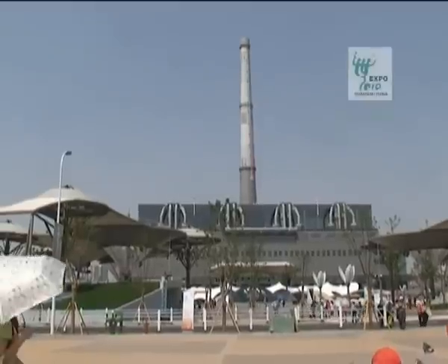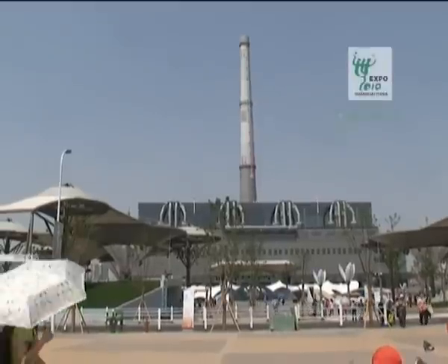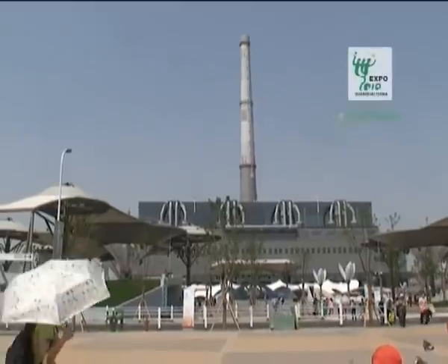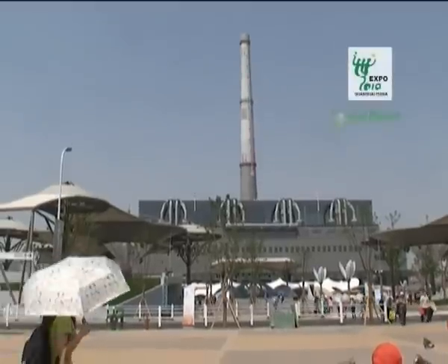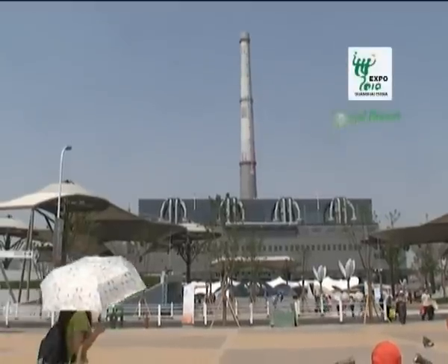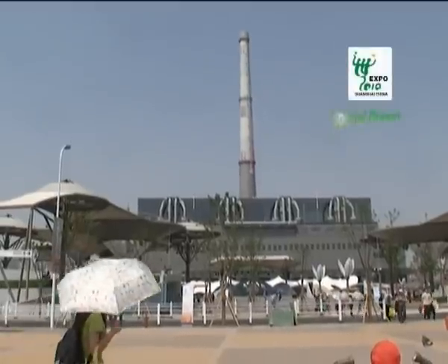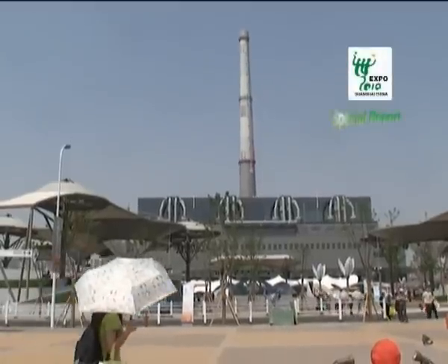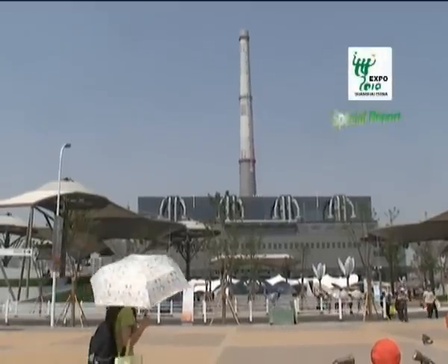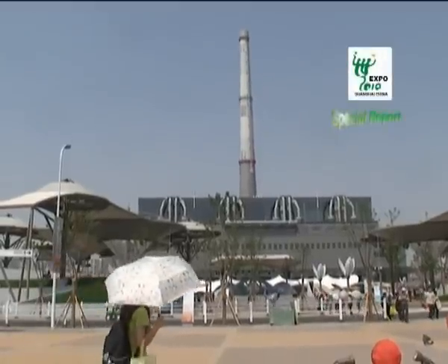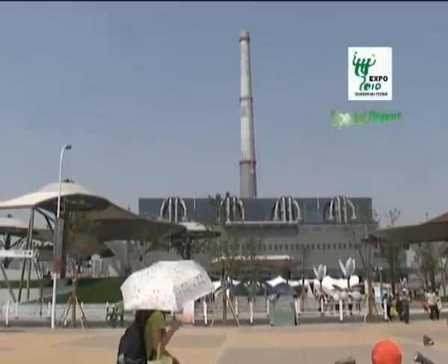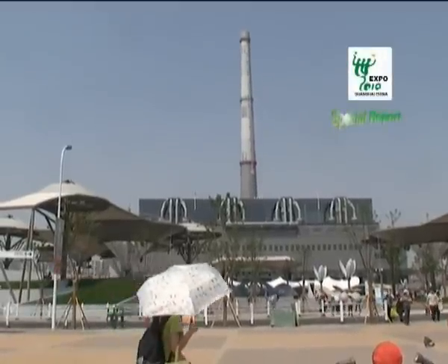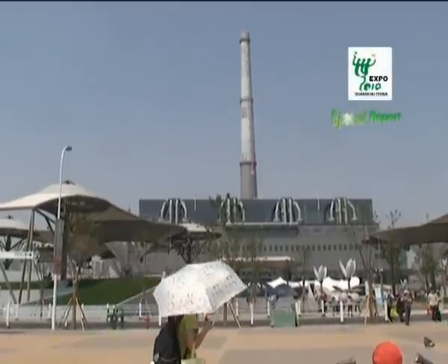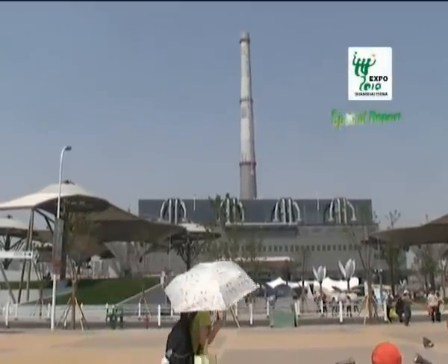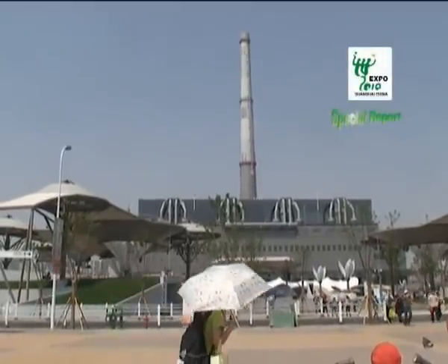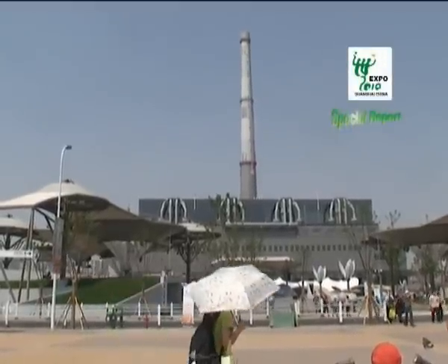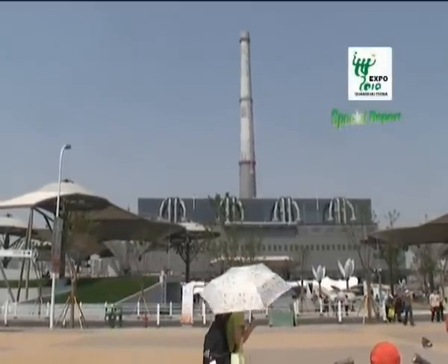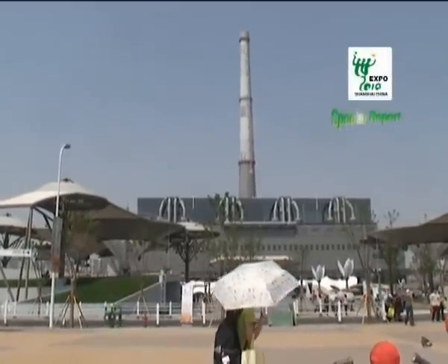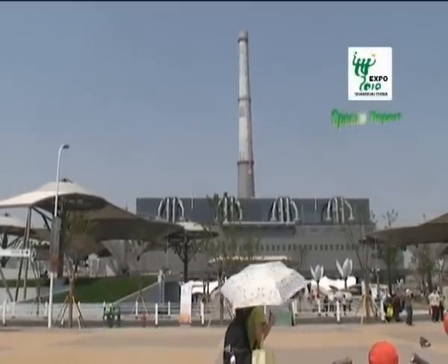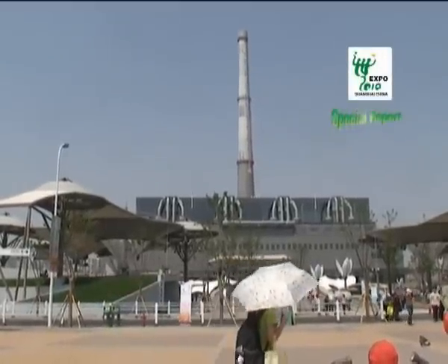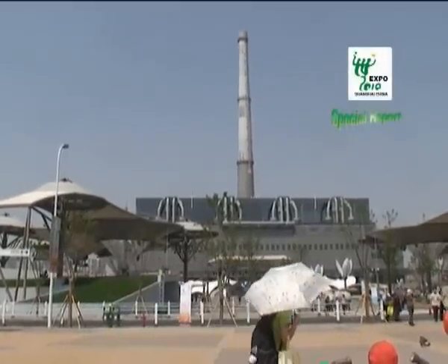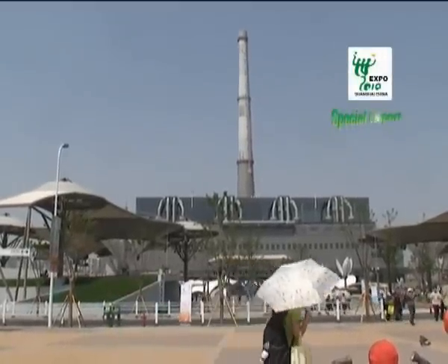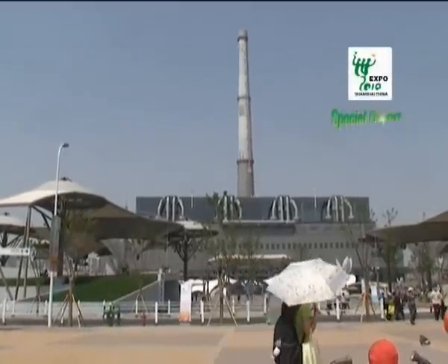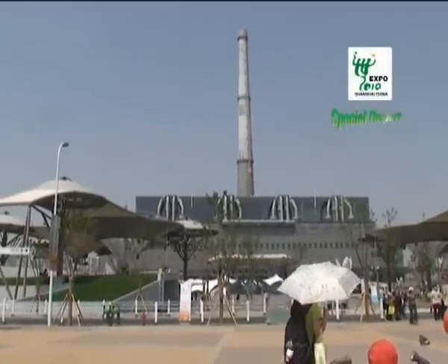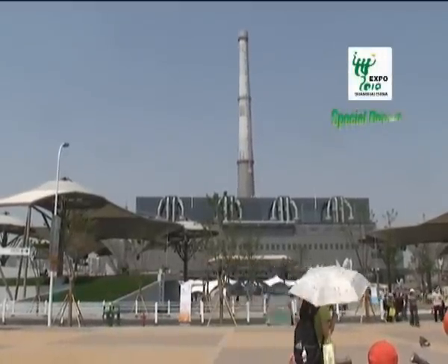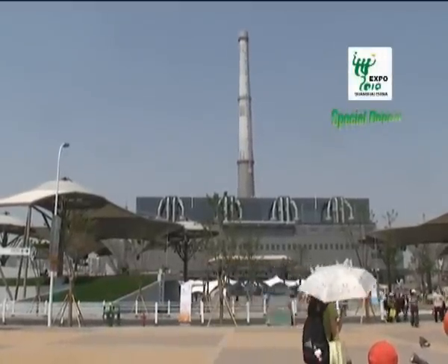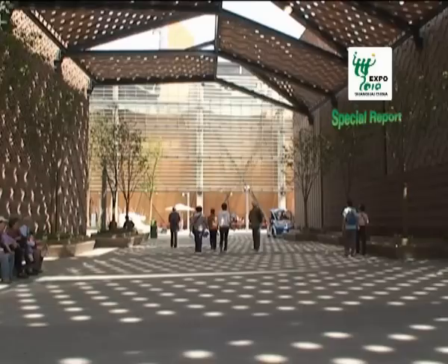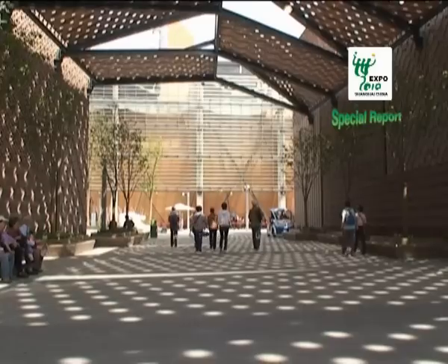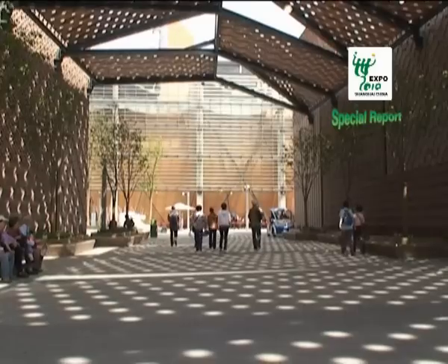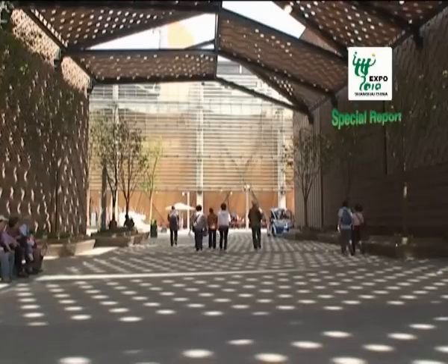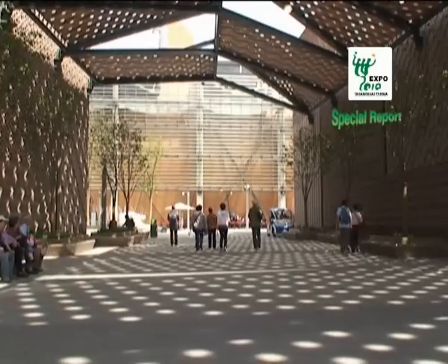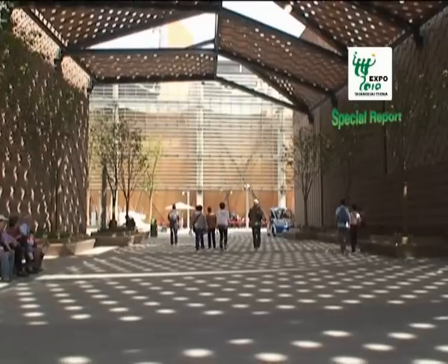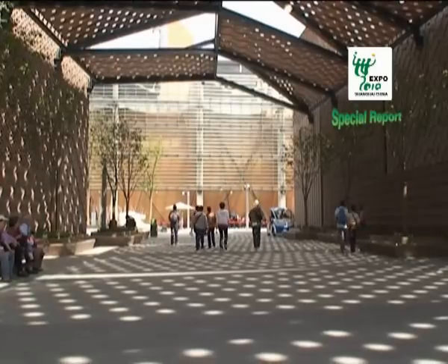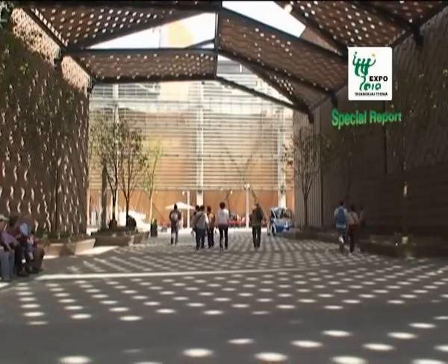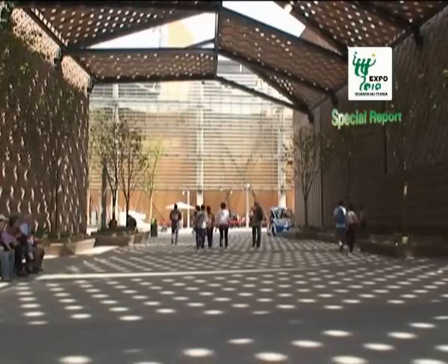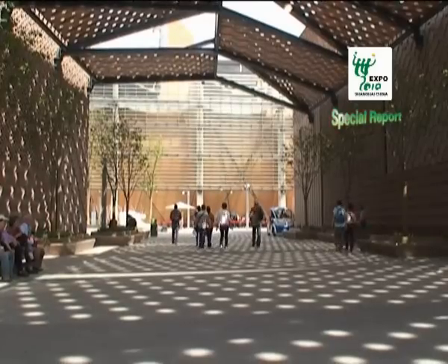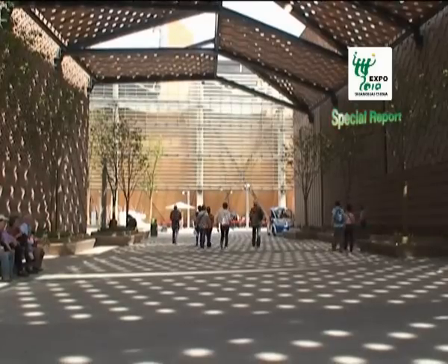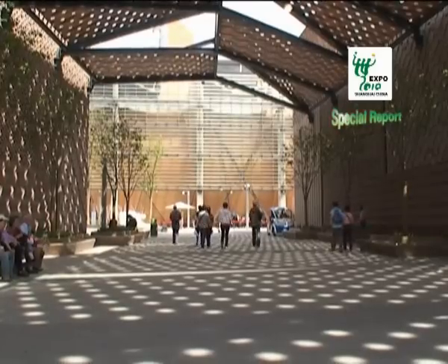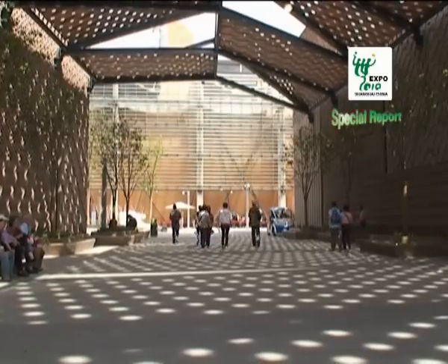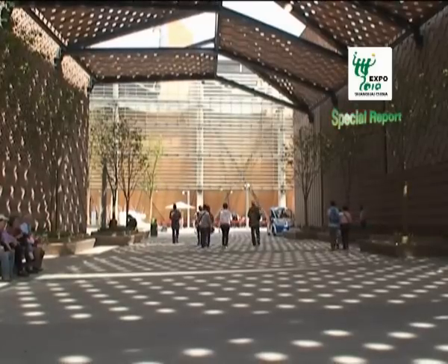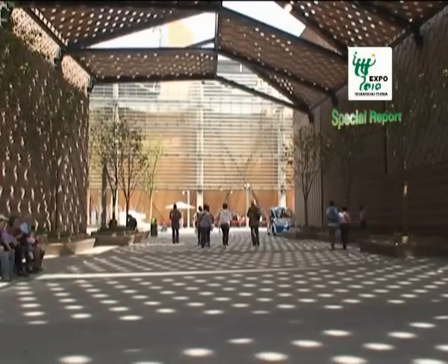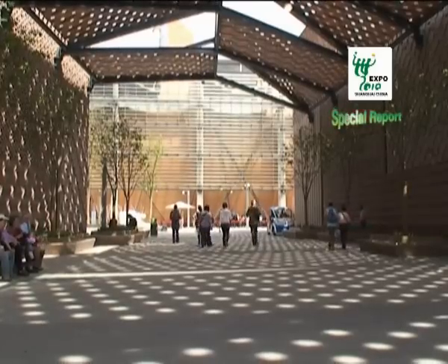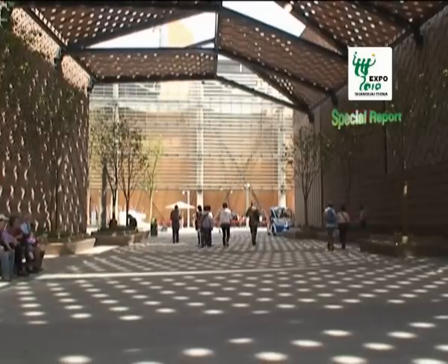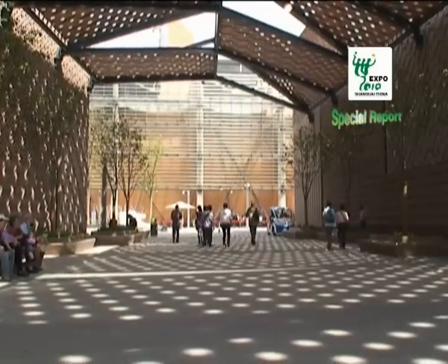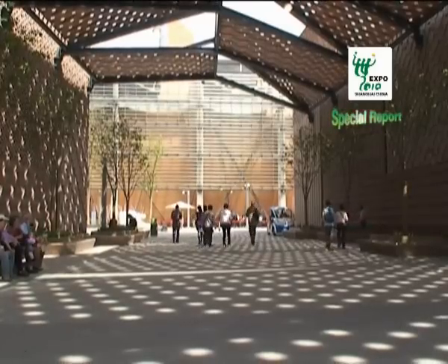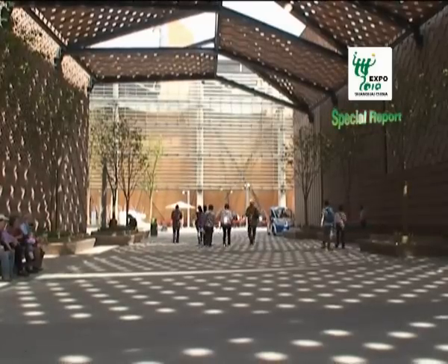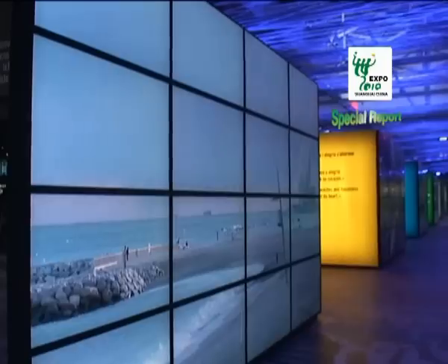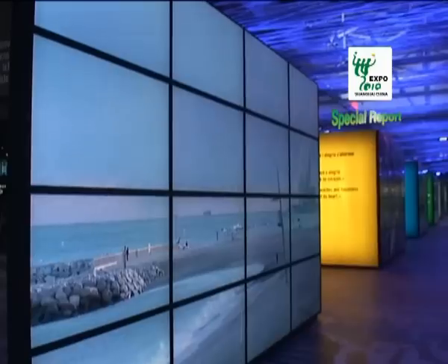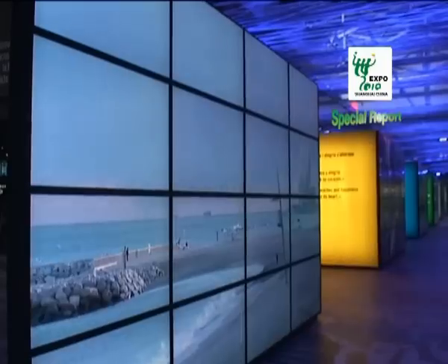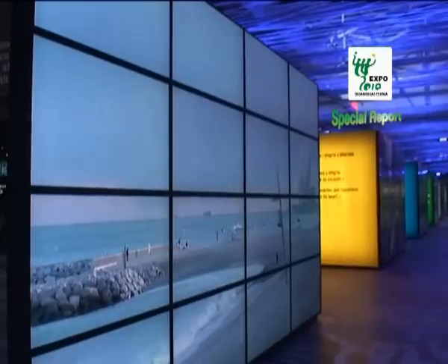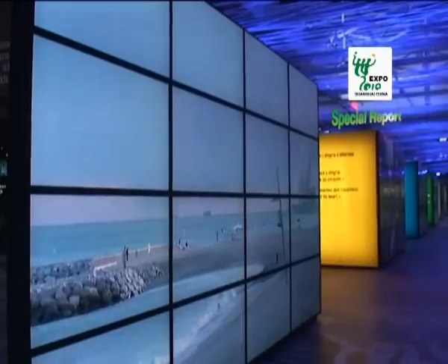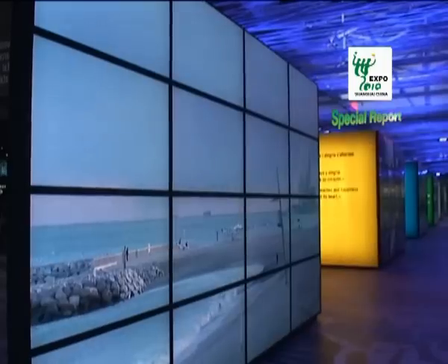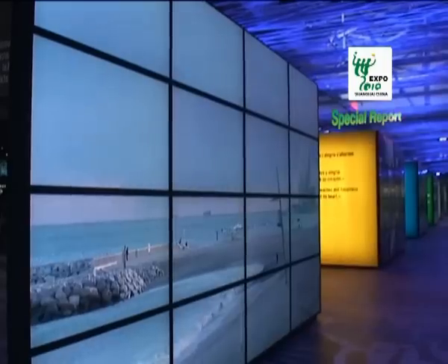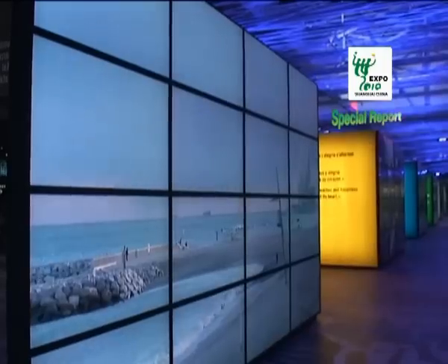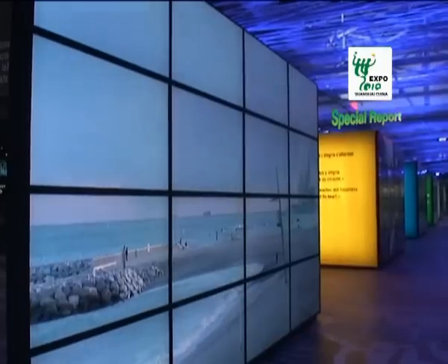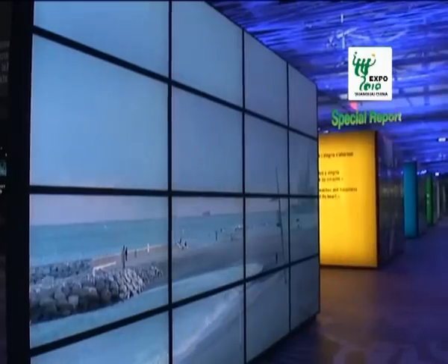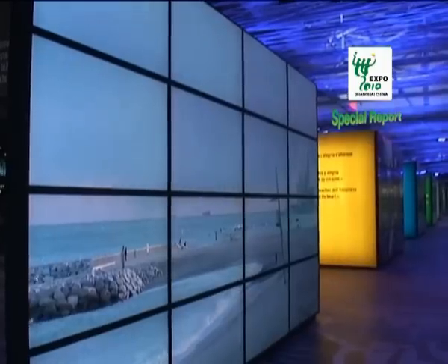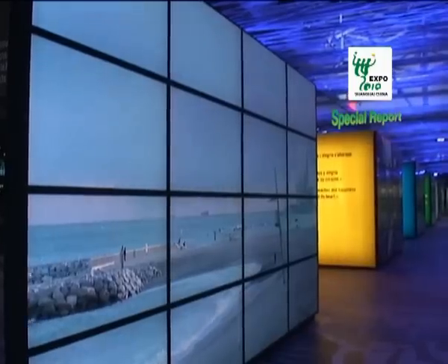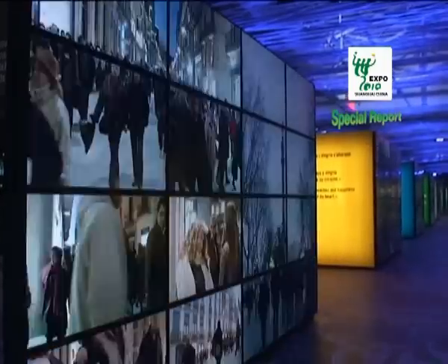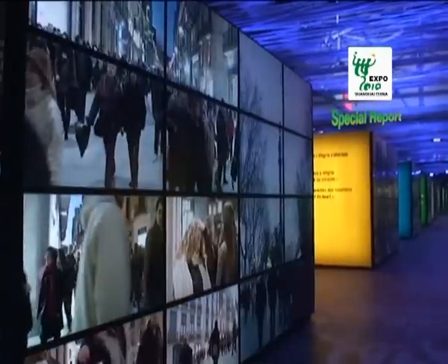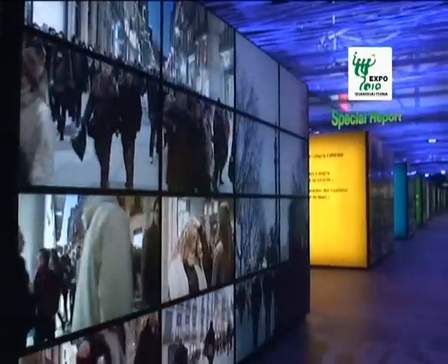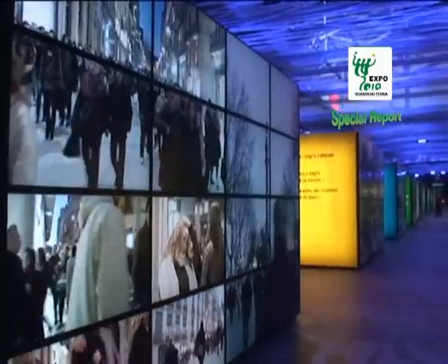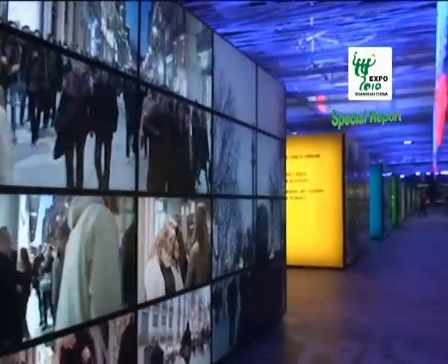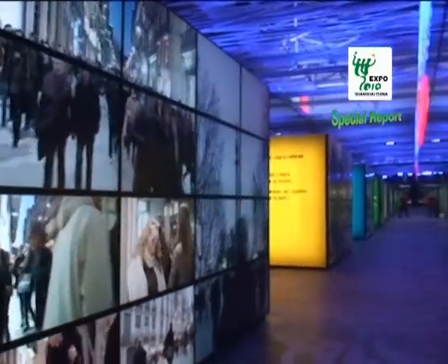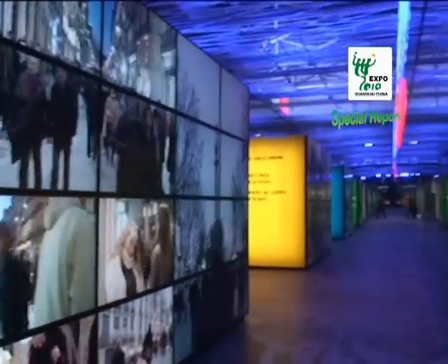Besides the National Pavilion, the Urban Best Practices Area is one of the major attractions at the Shanghai World Expo.